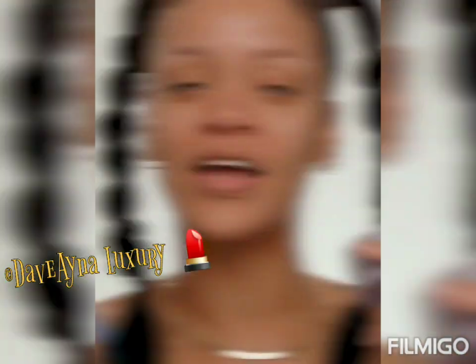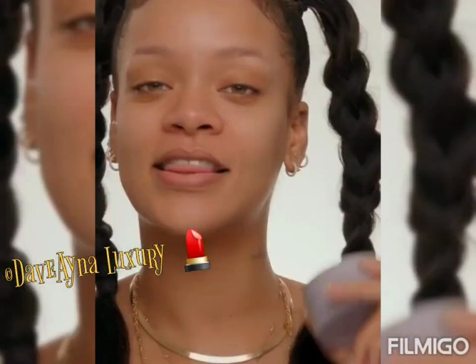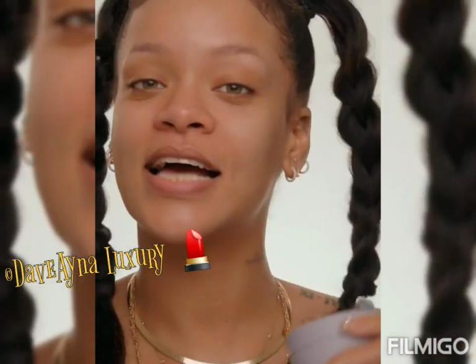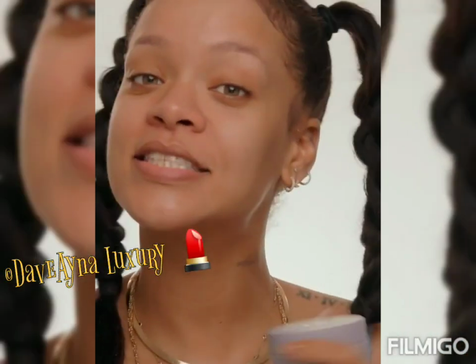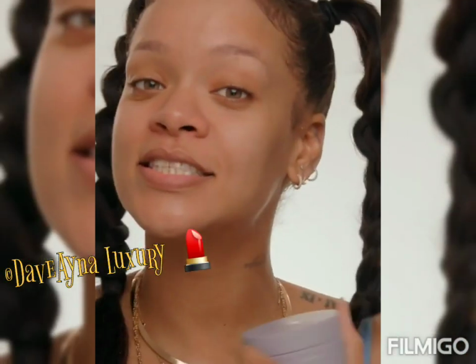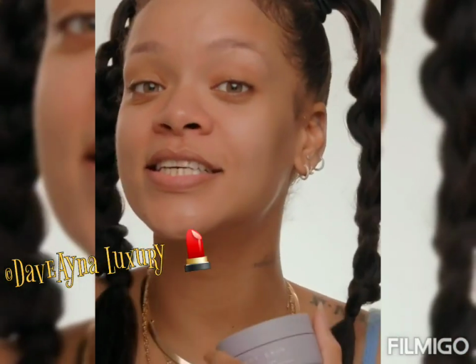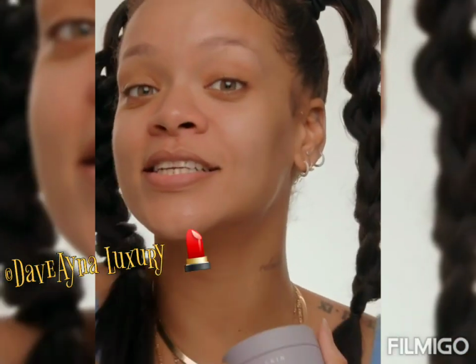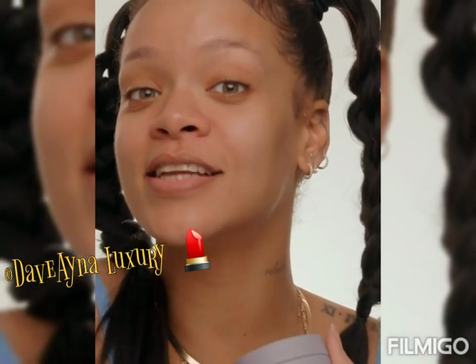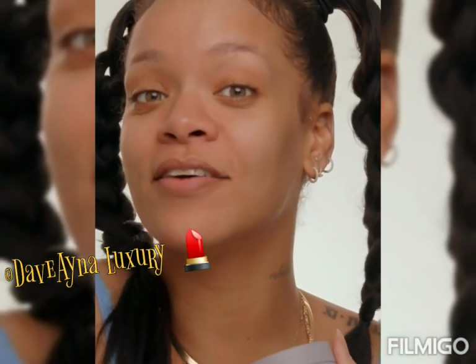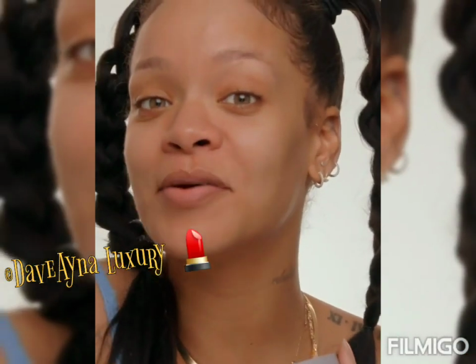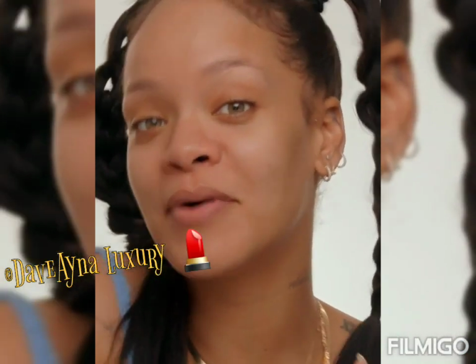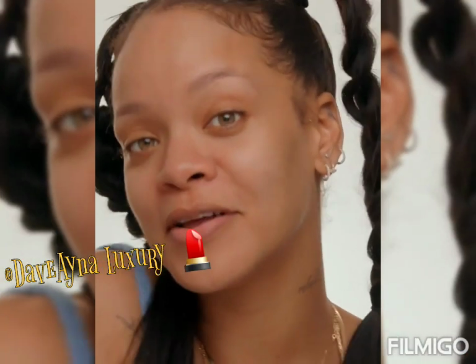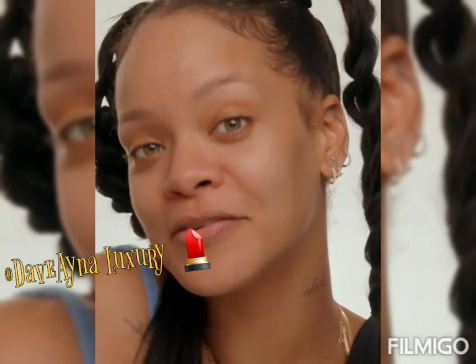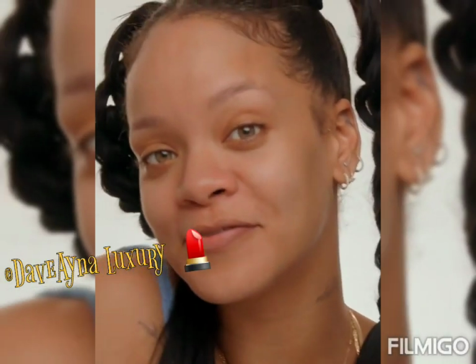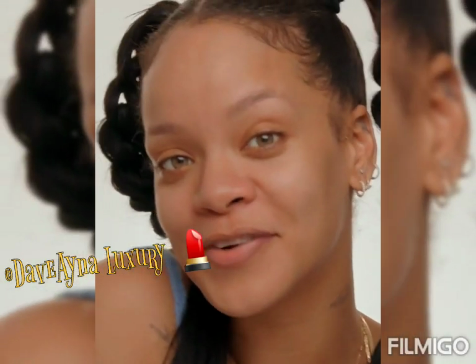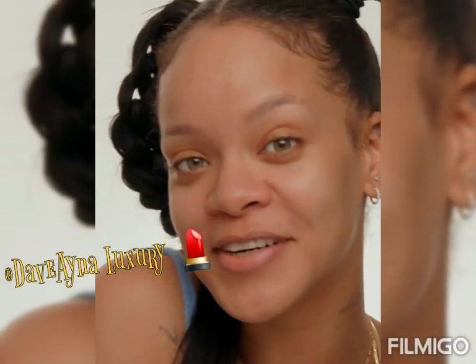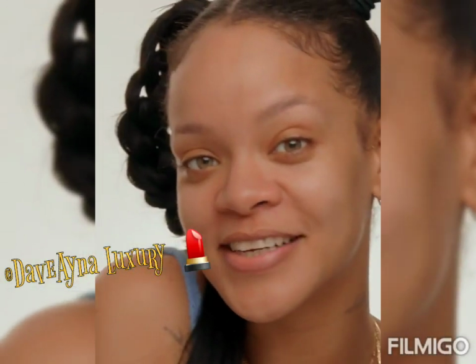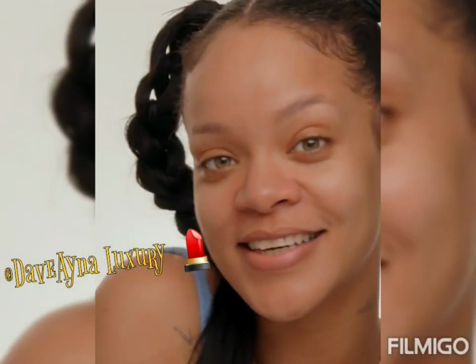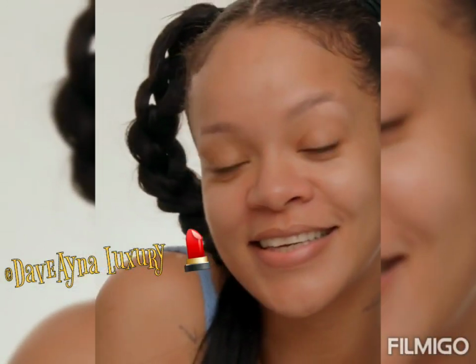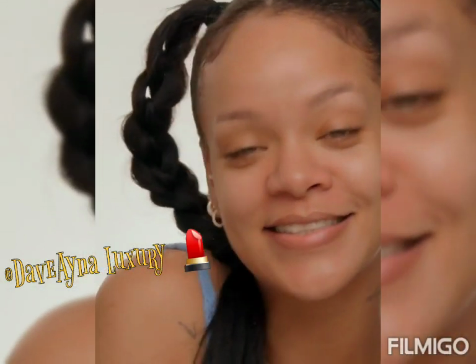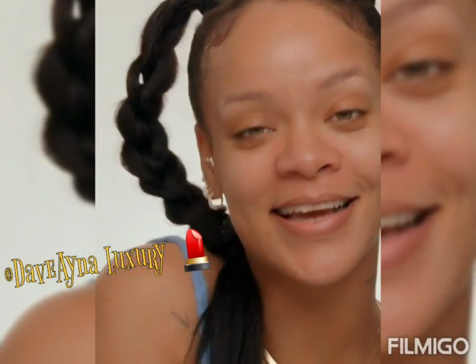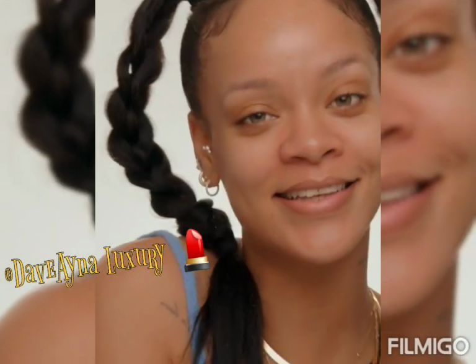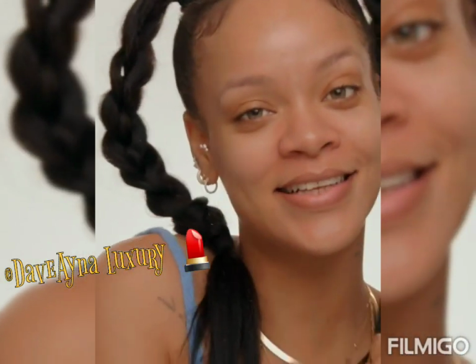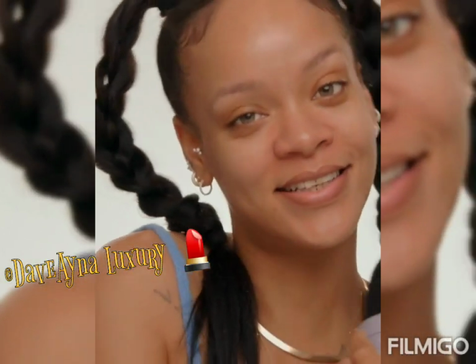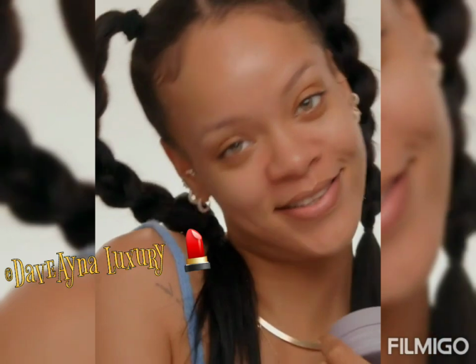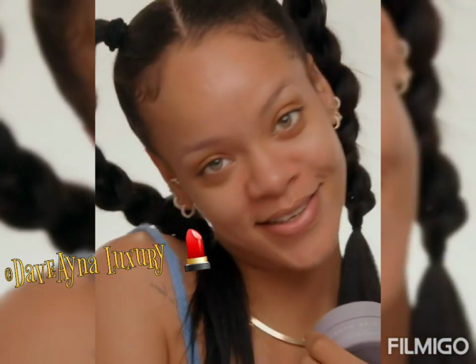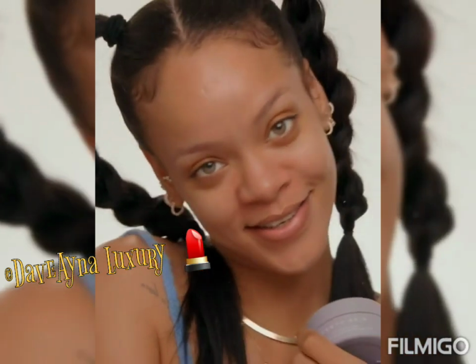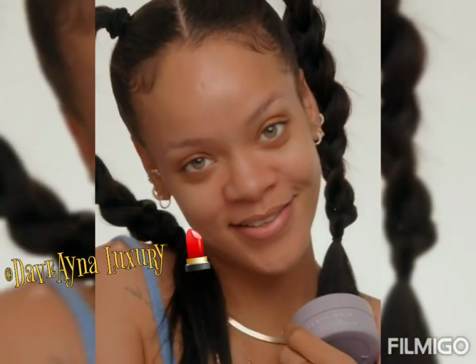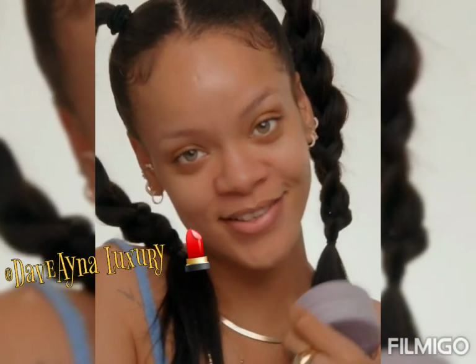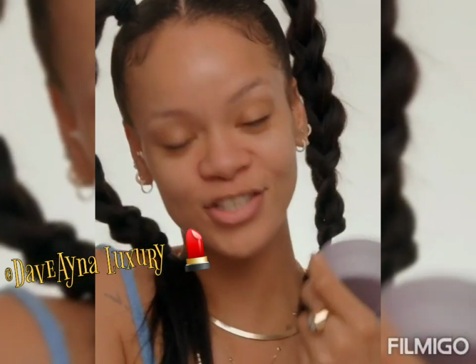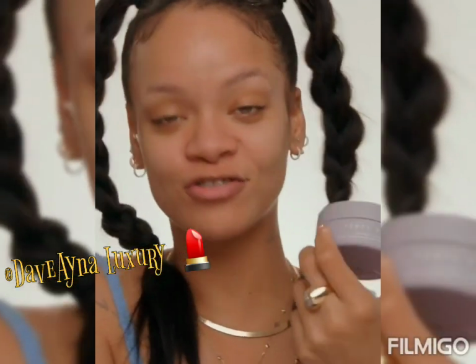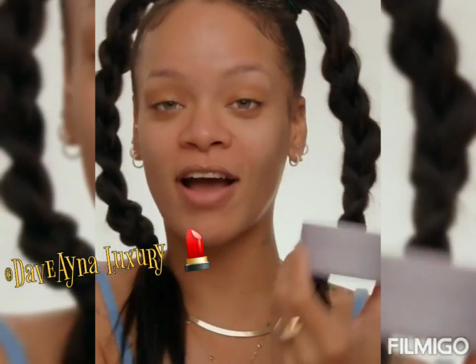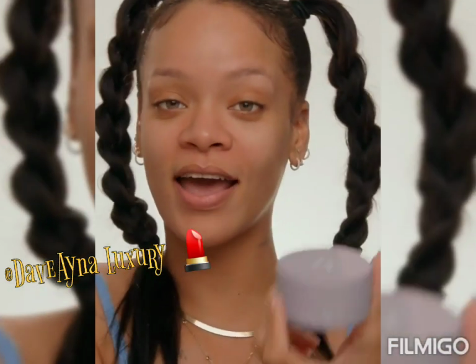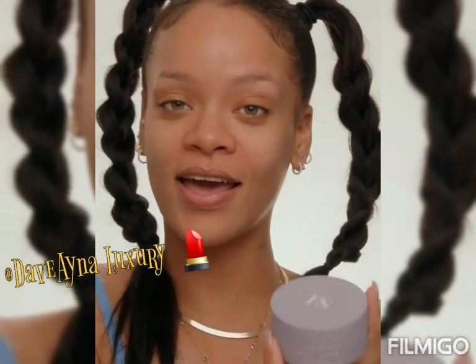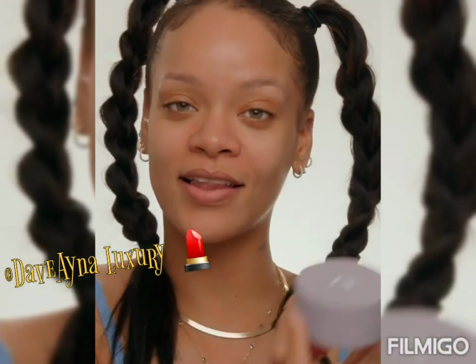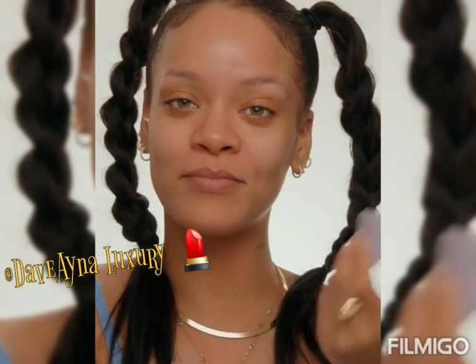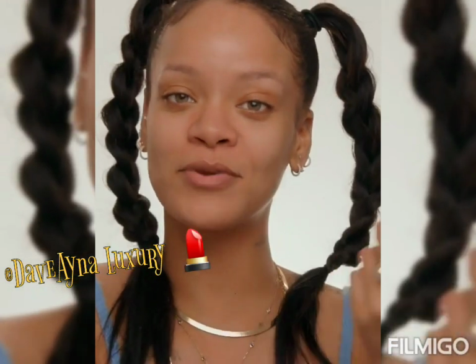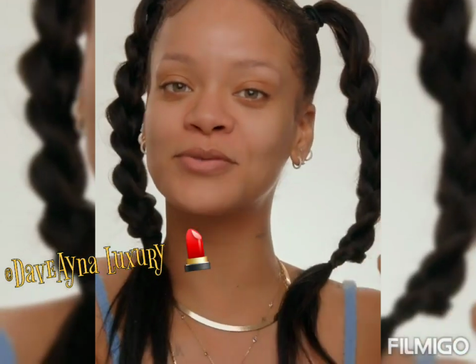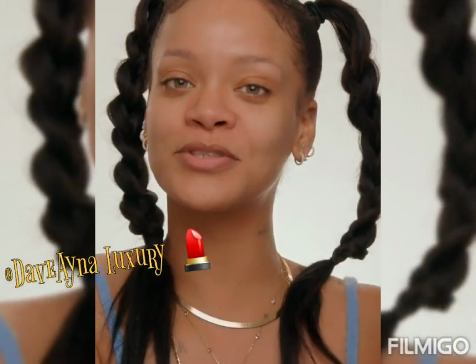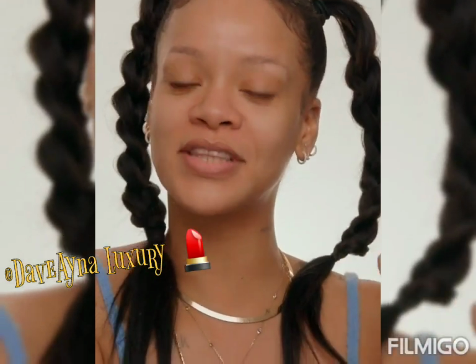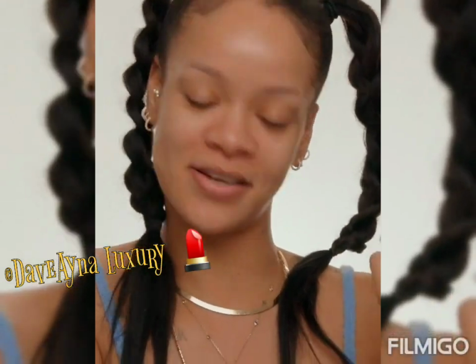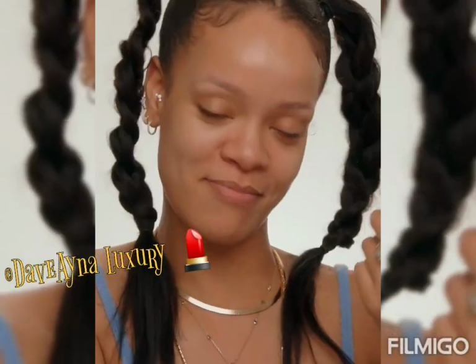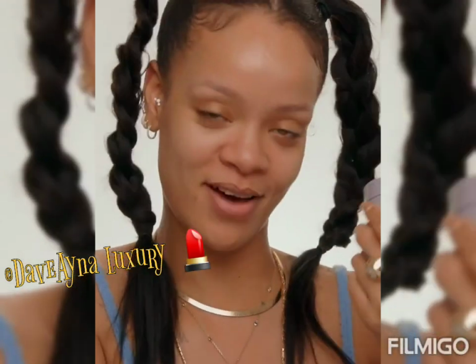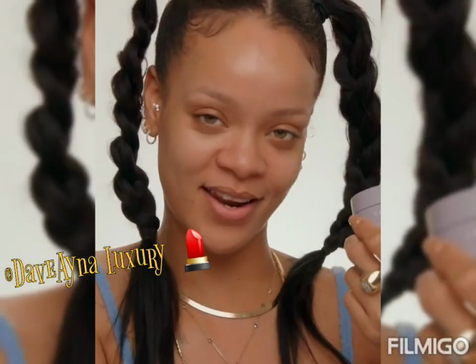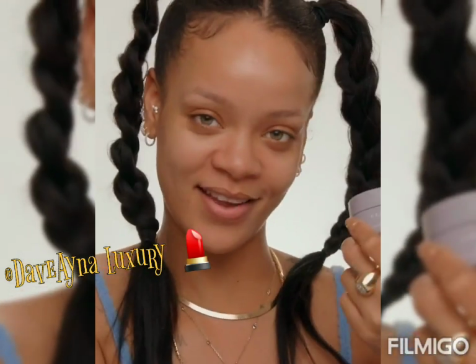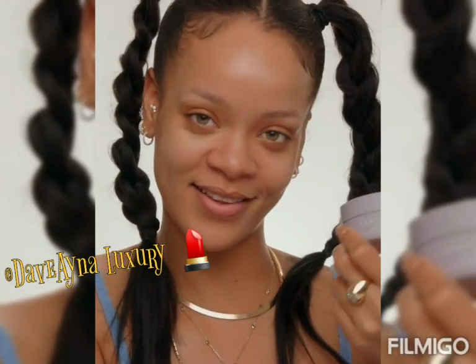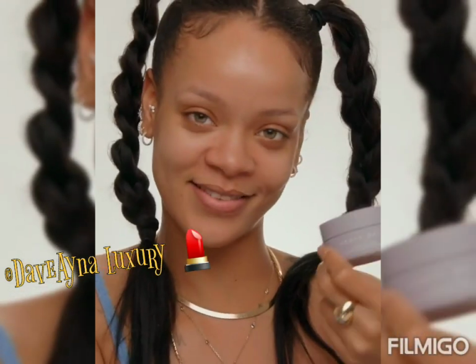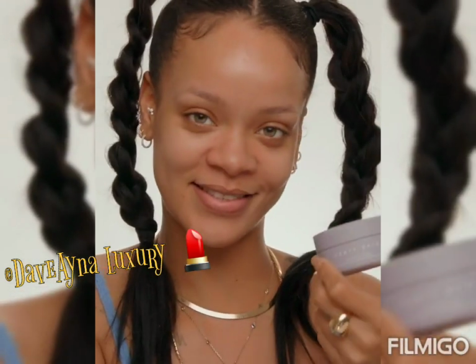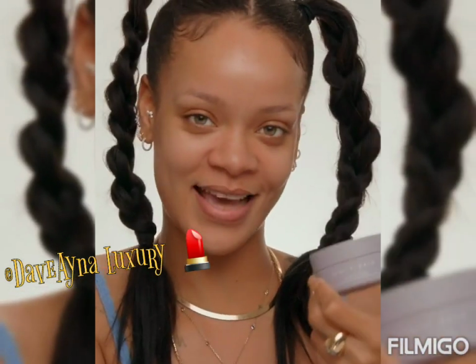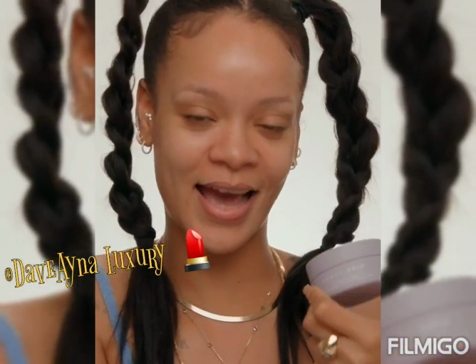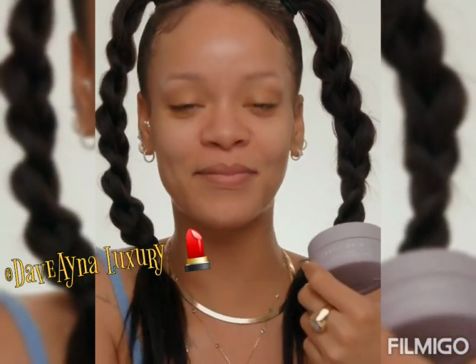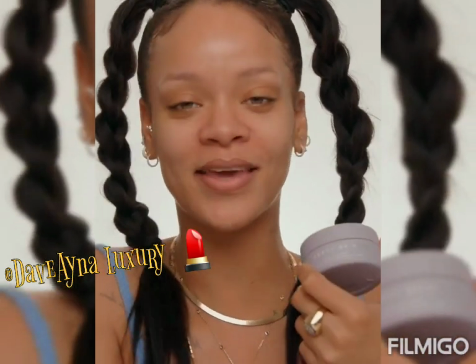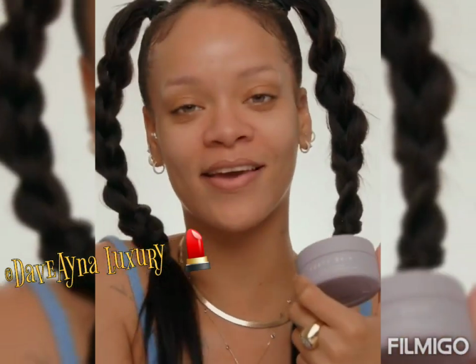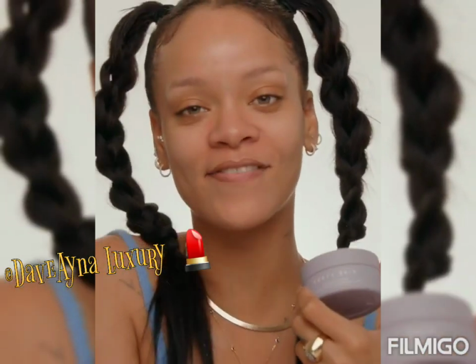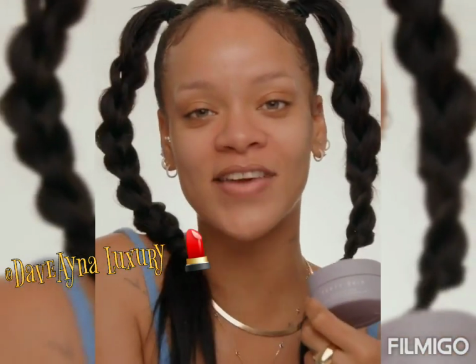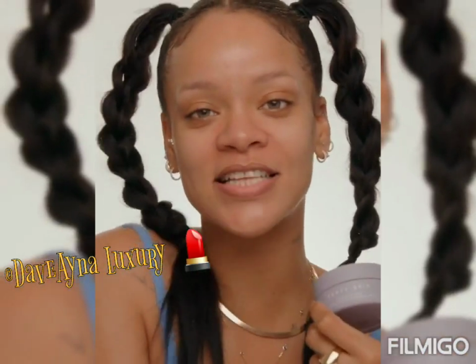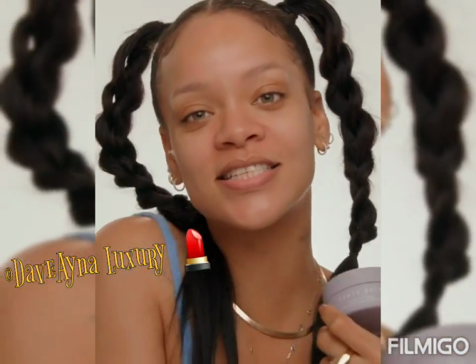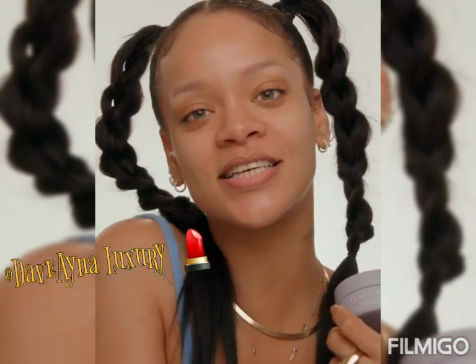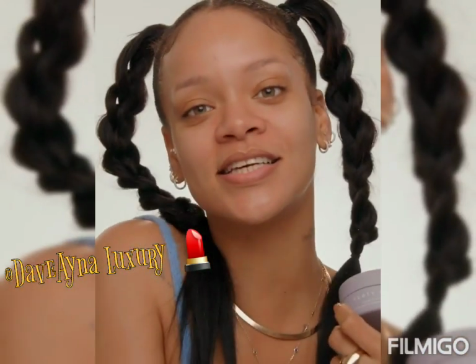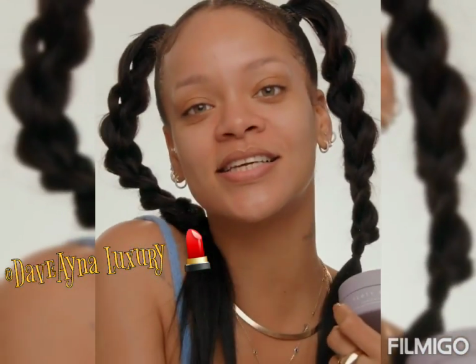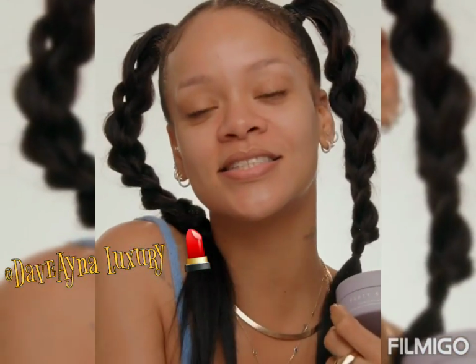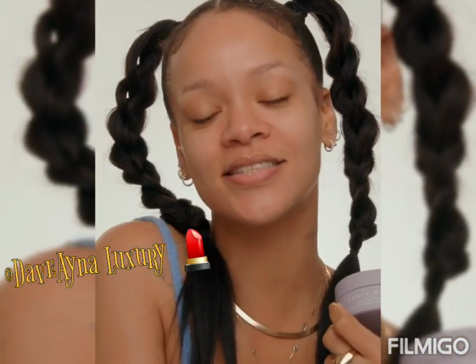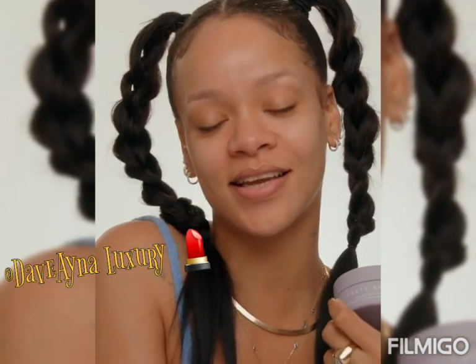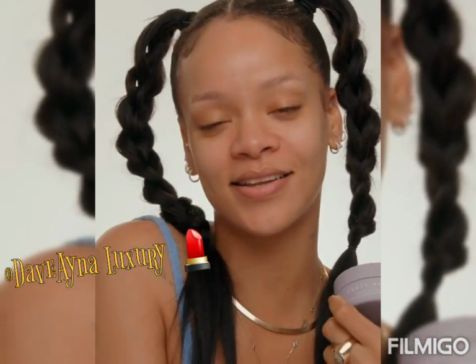Alright, that's it everyone for Cookies and Clean. Try it and let me know what you think about it, and tag me at Fenty Skin.